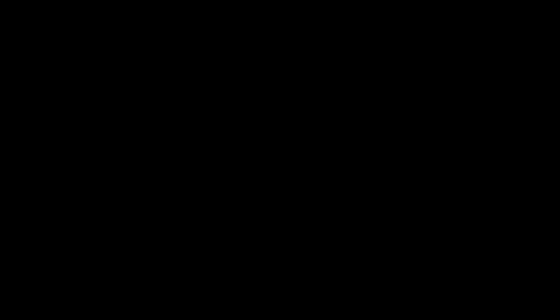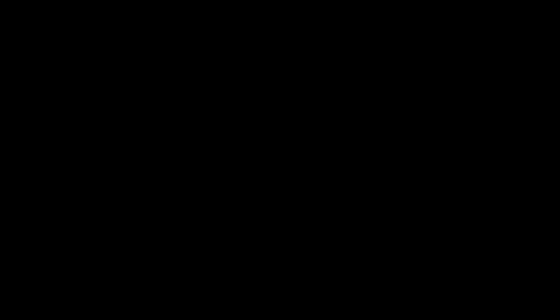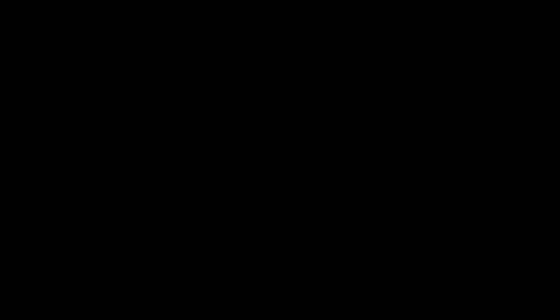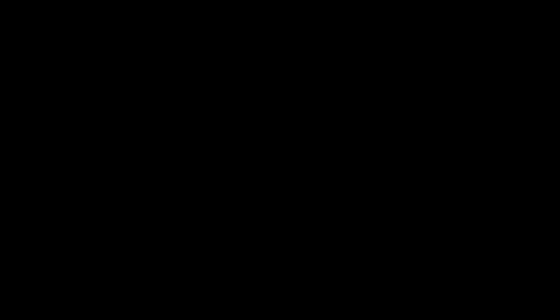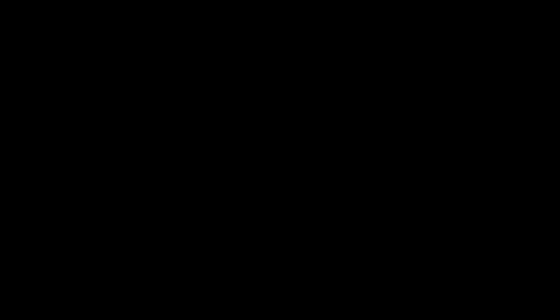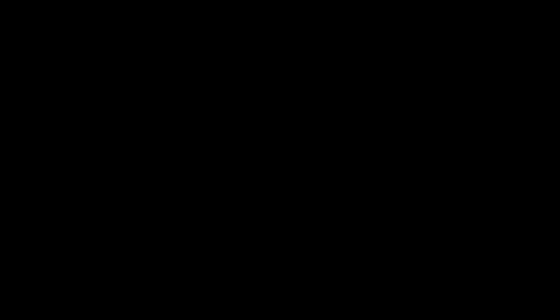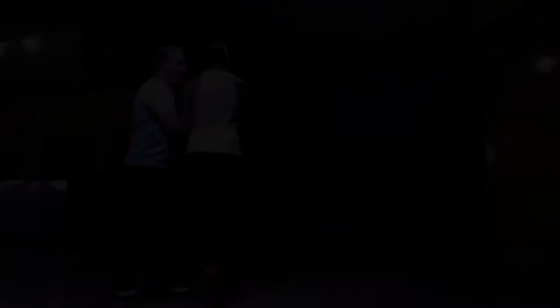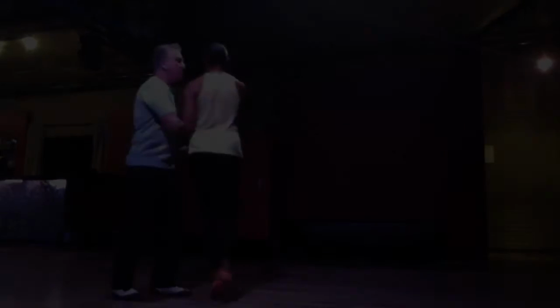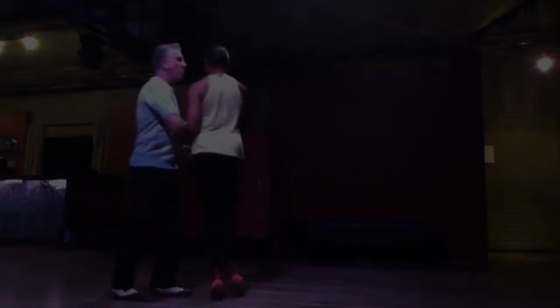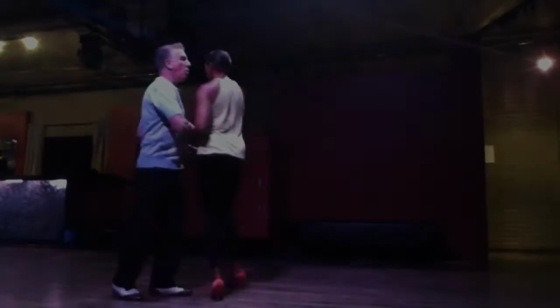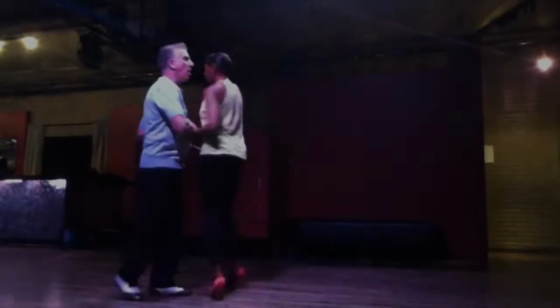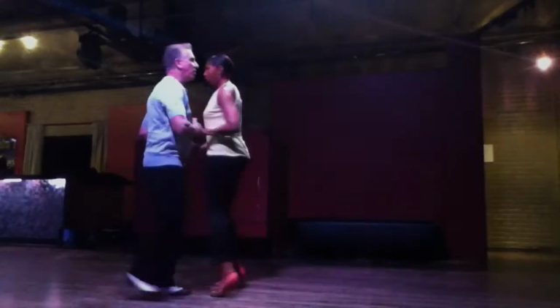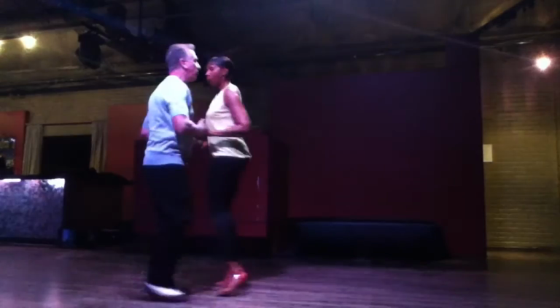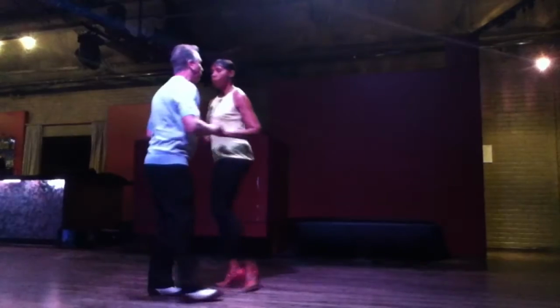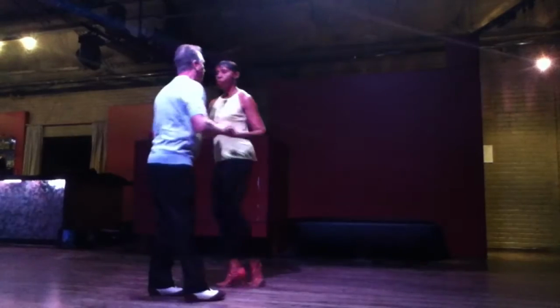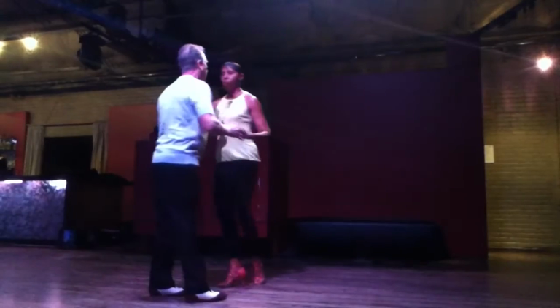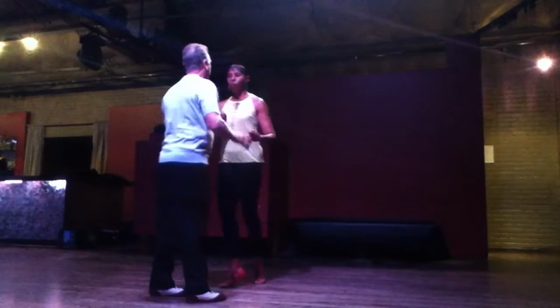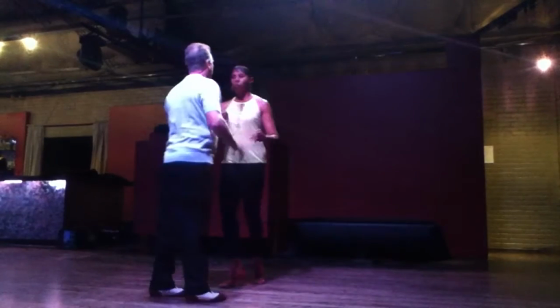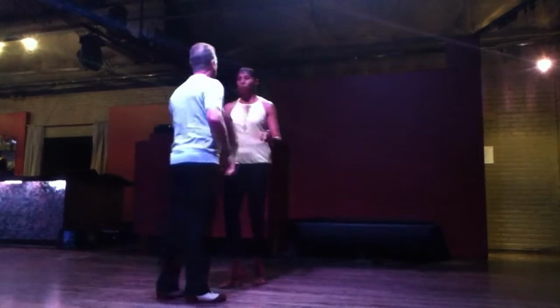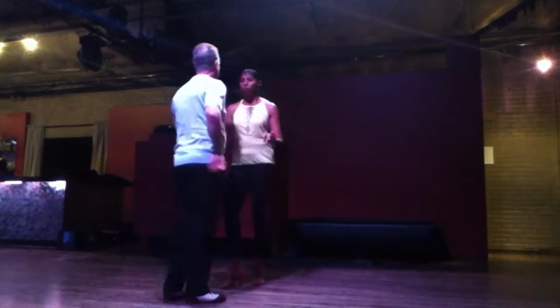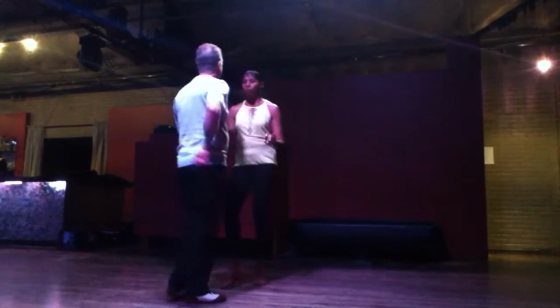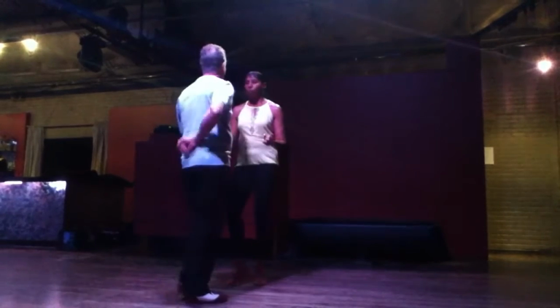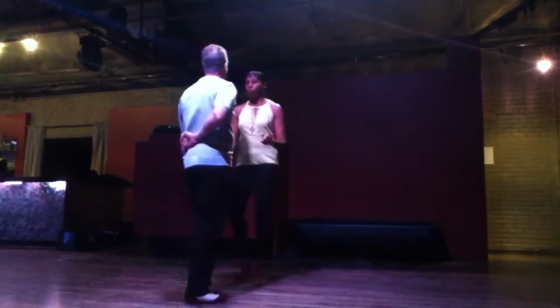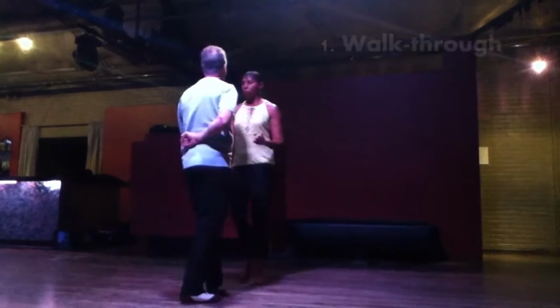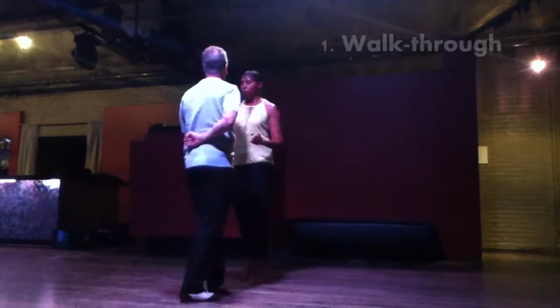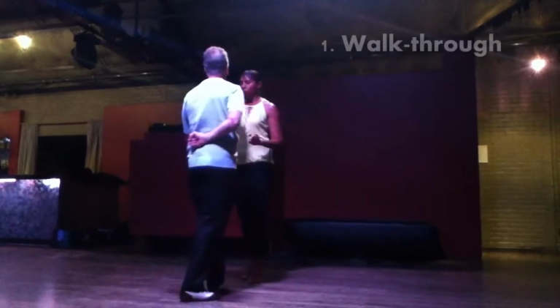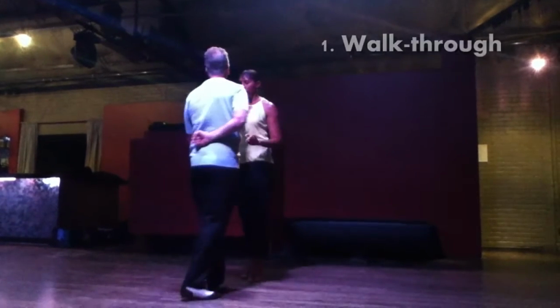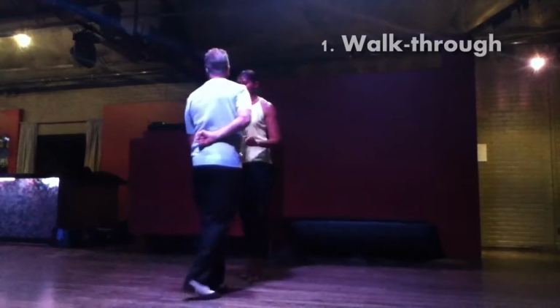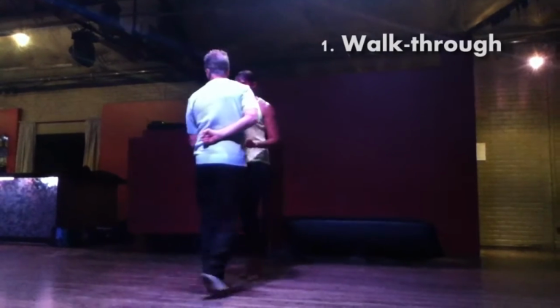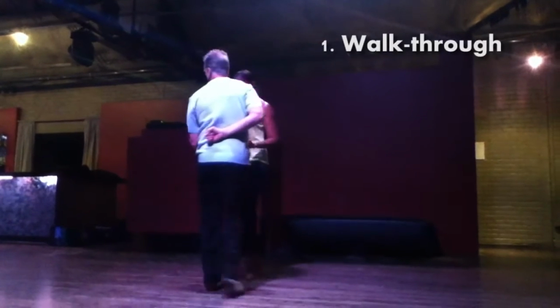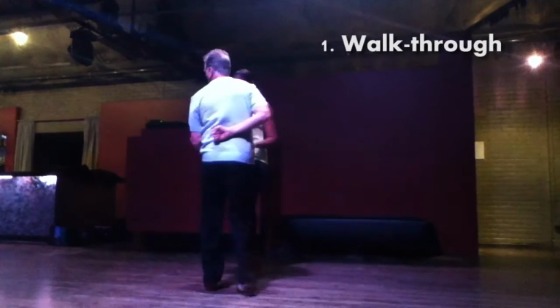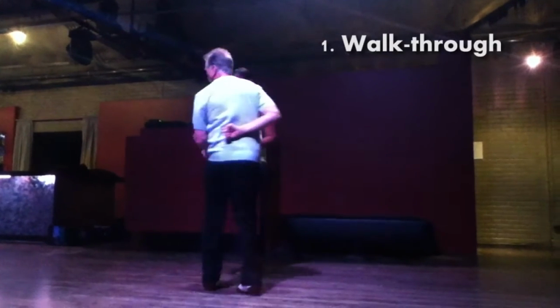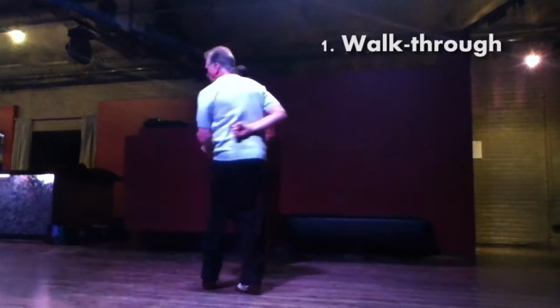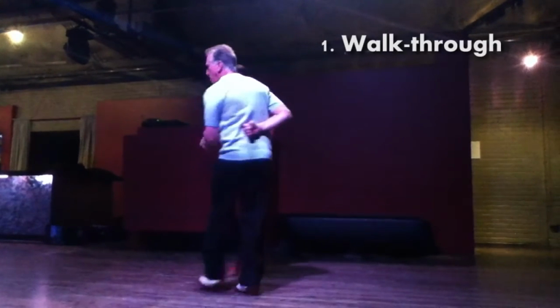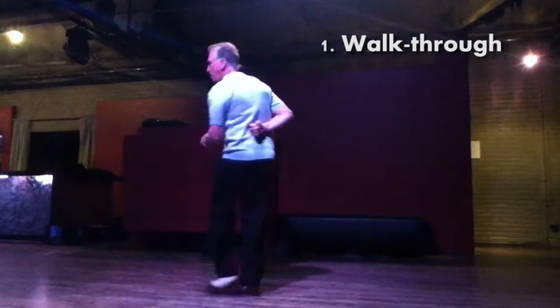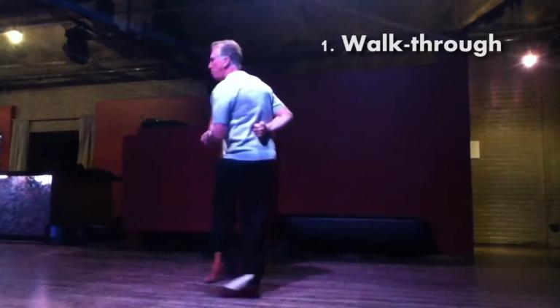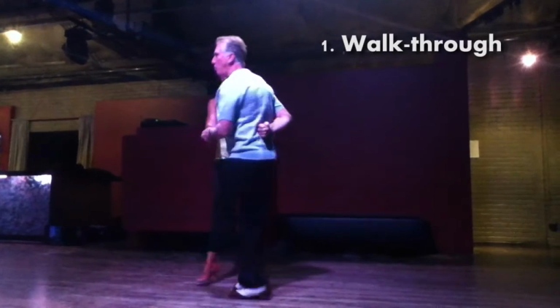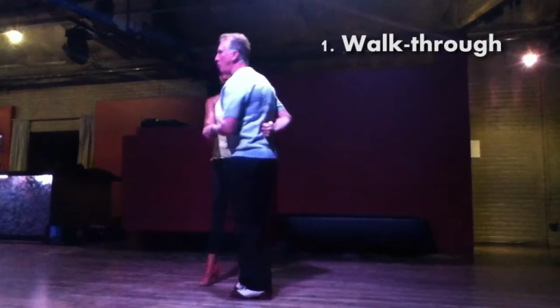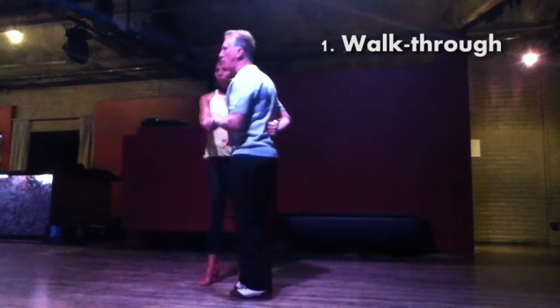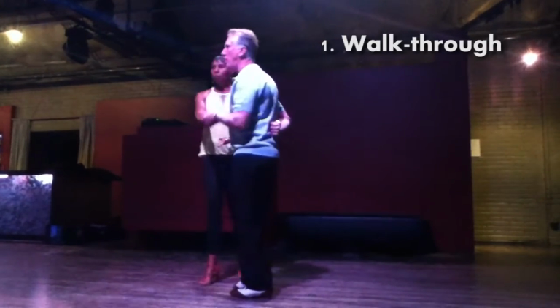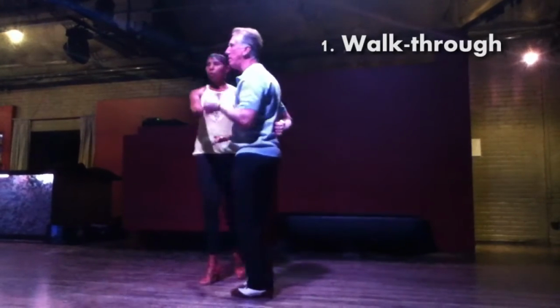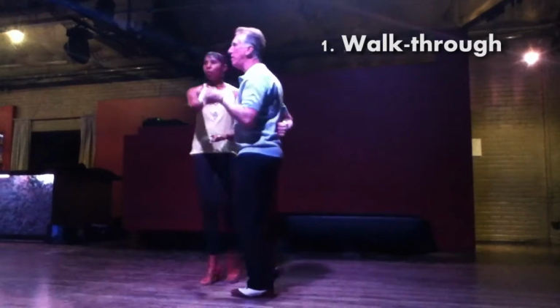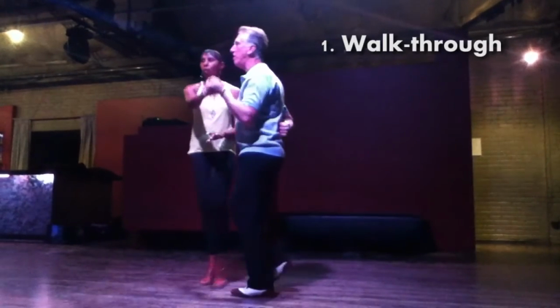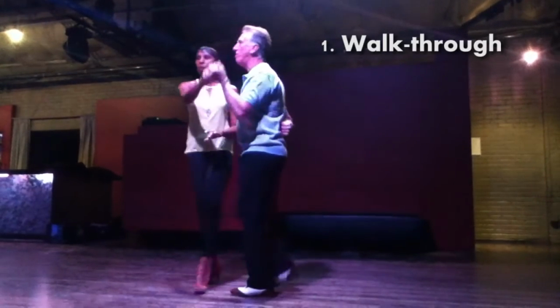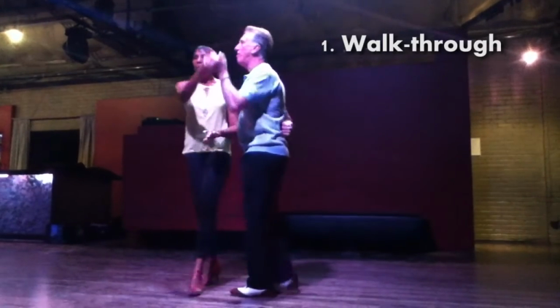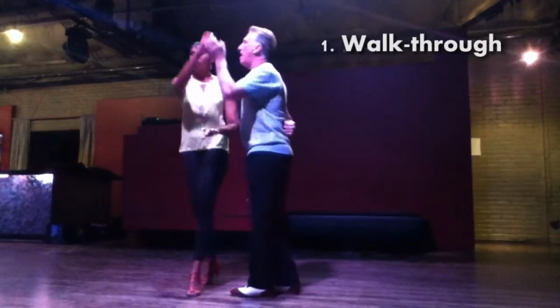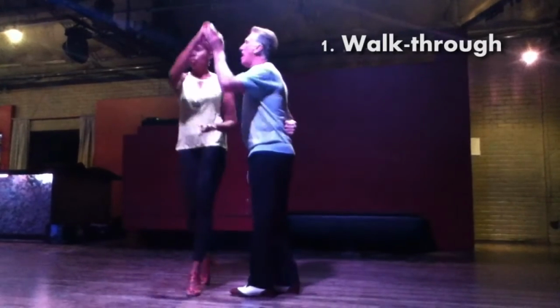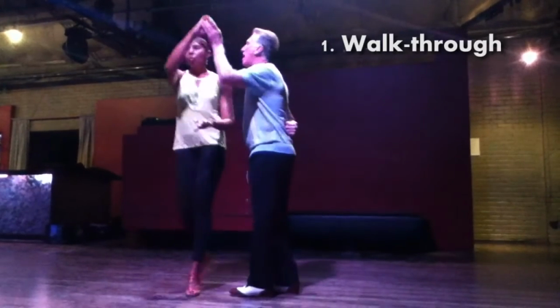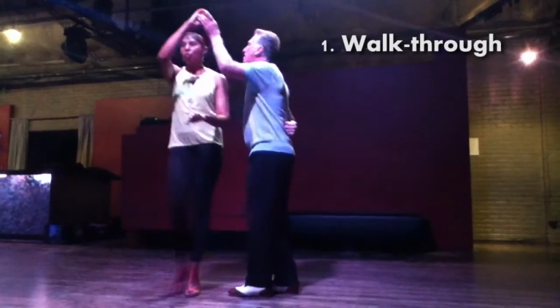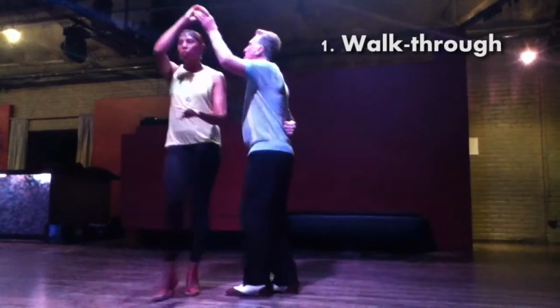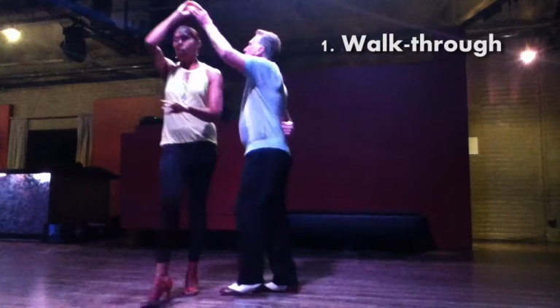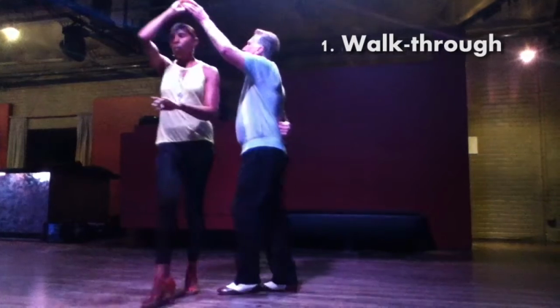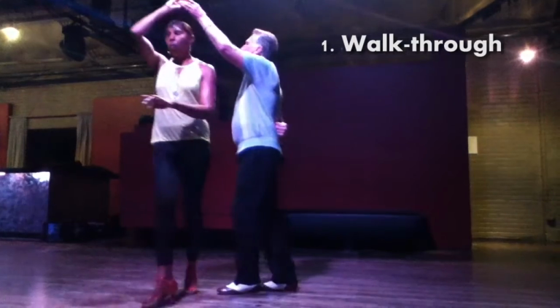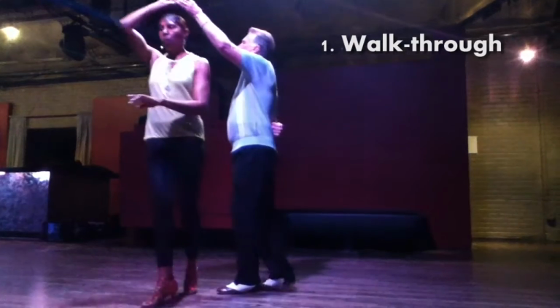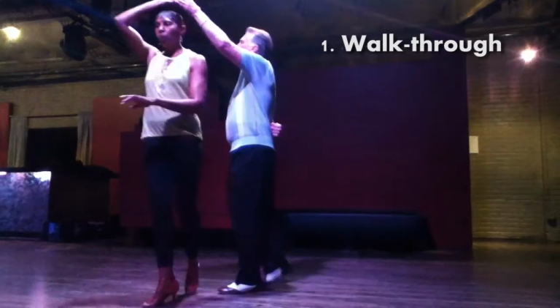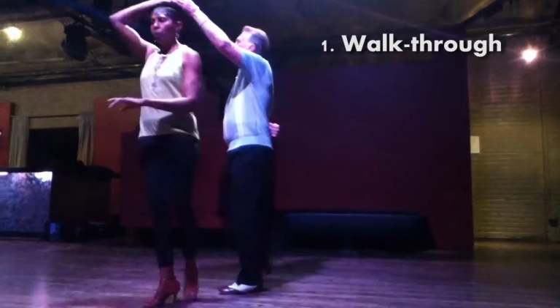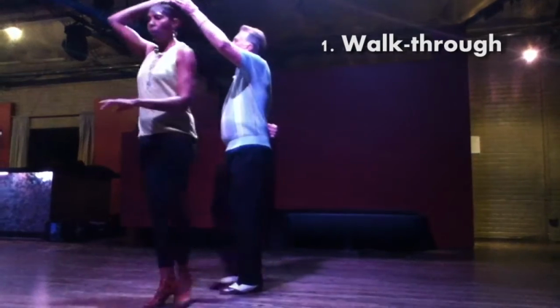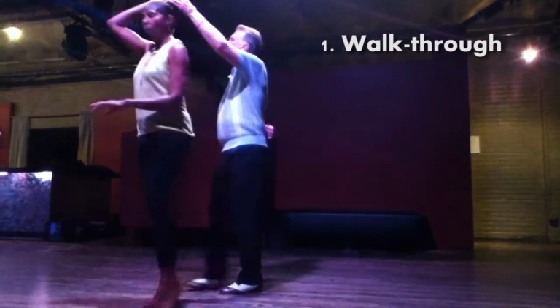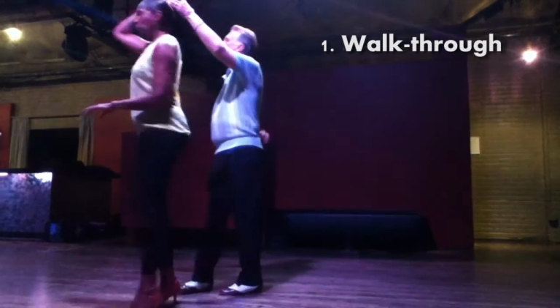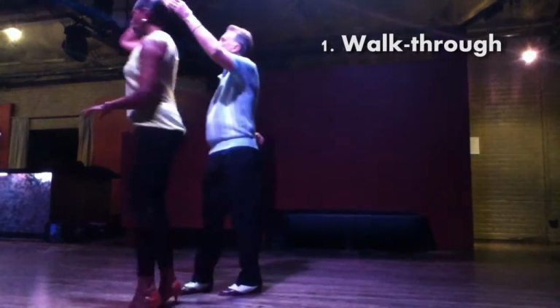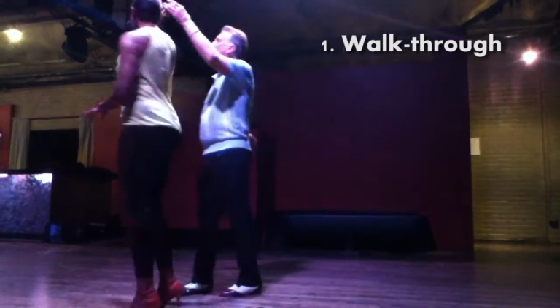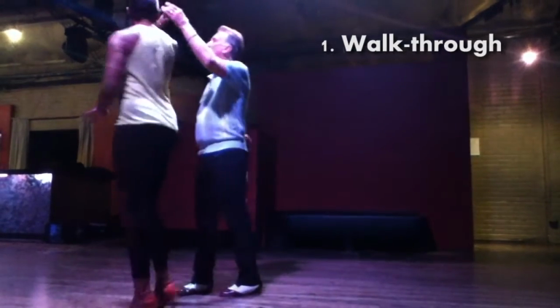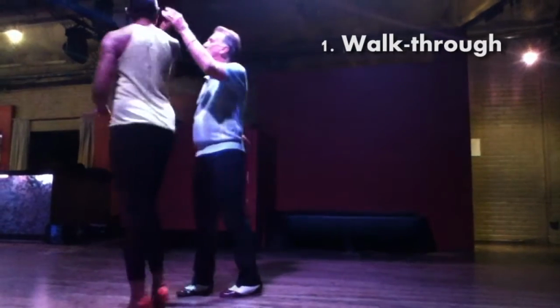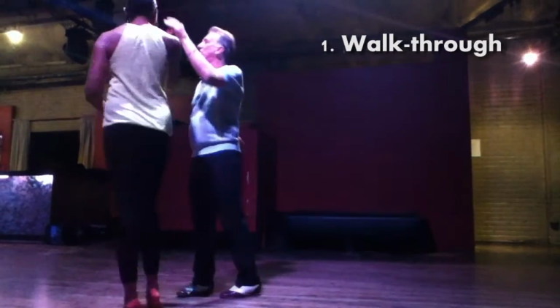What I'm going to do is a walkthrough. That is the number one move right there — five, six, seven.